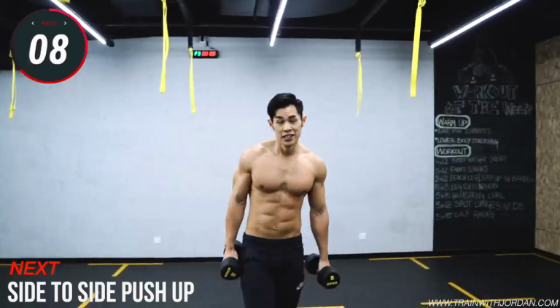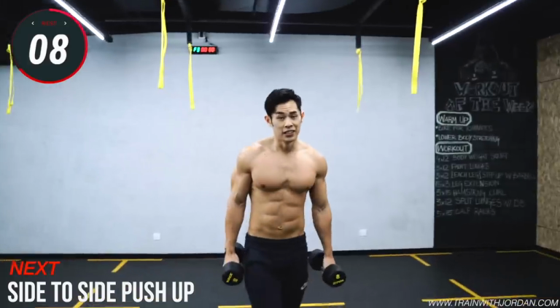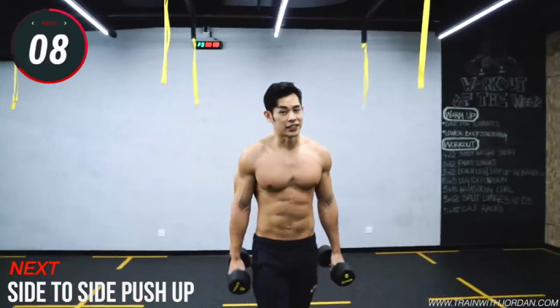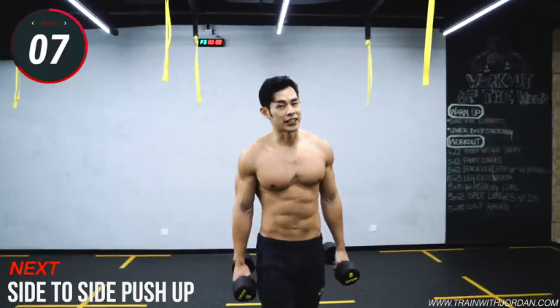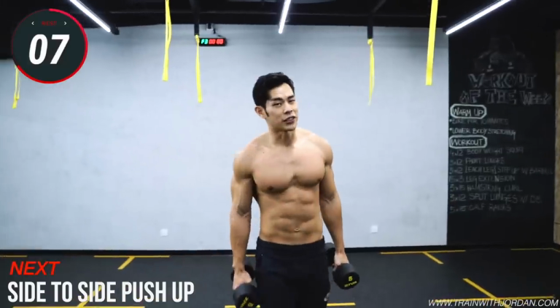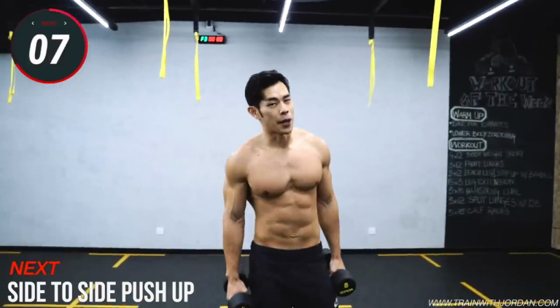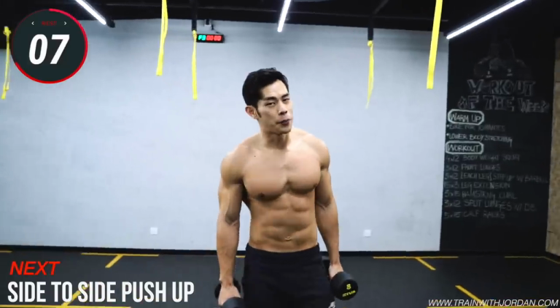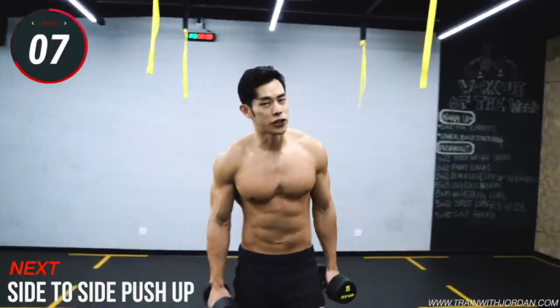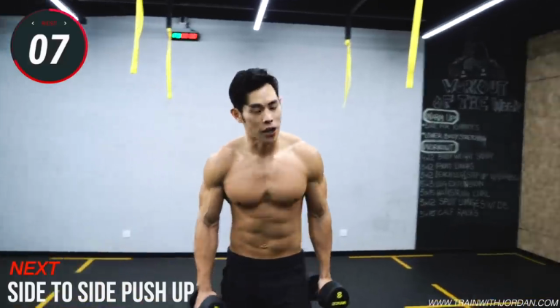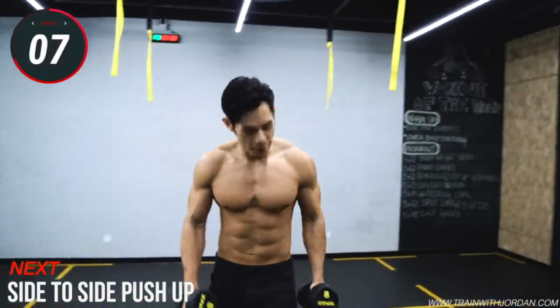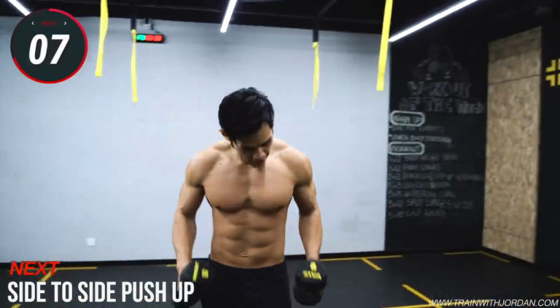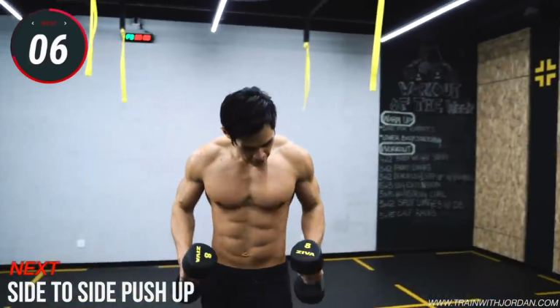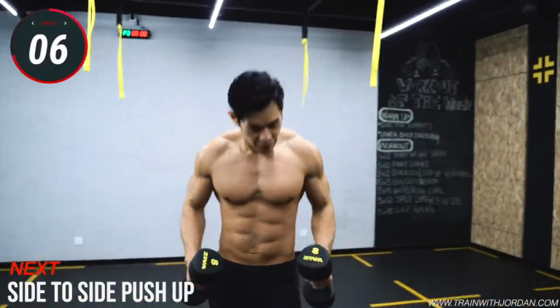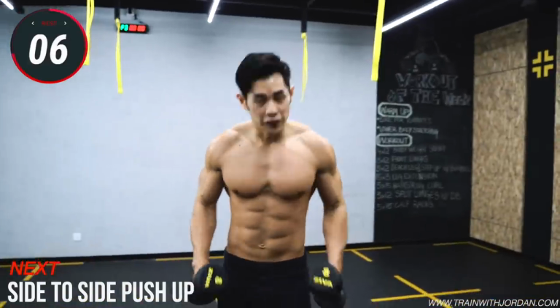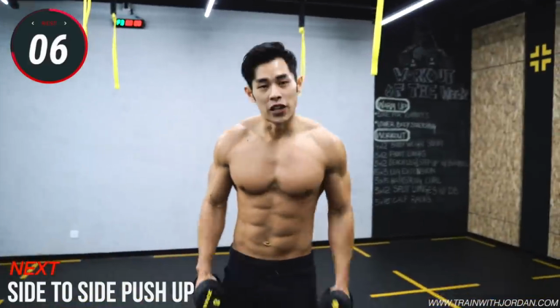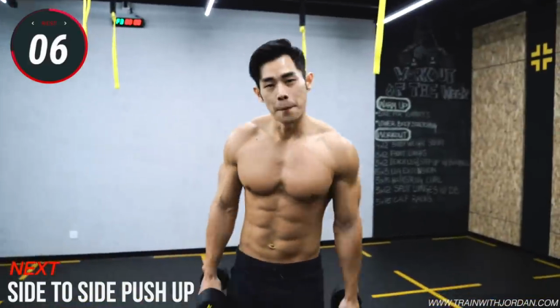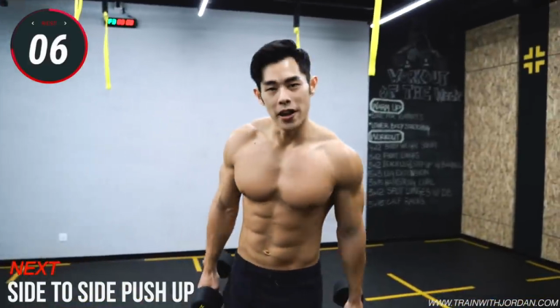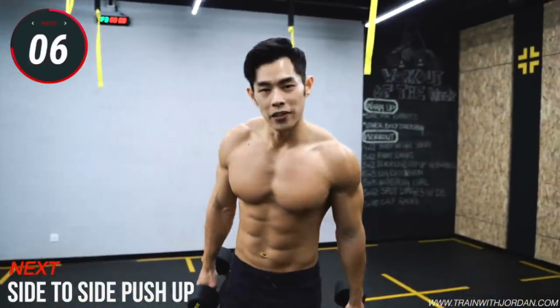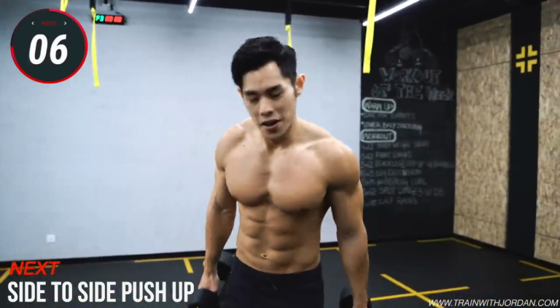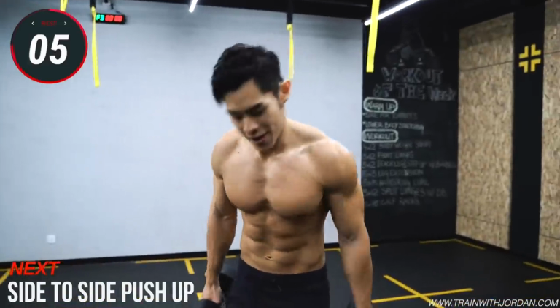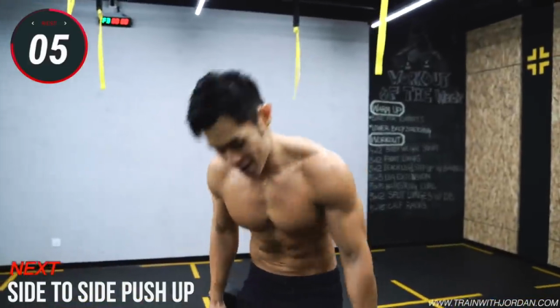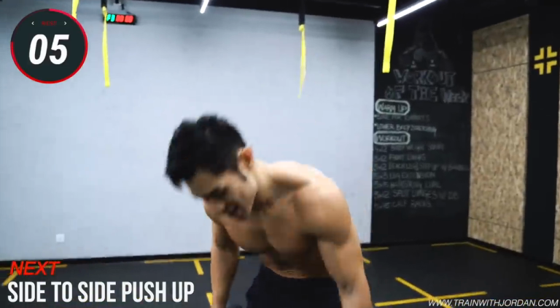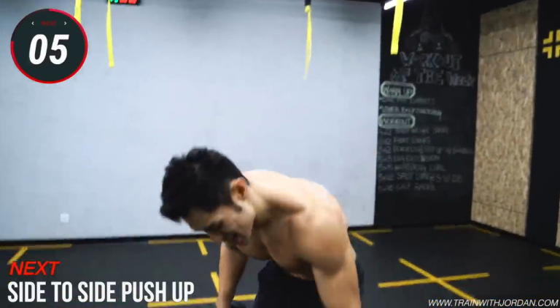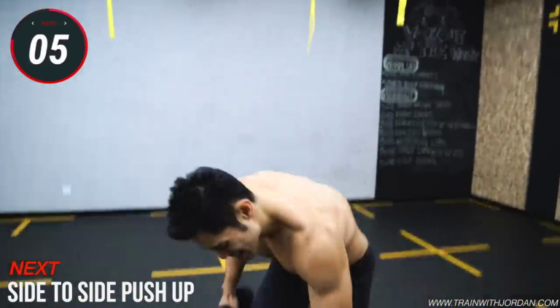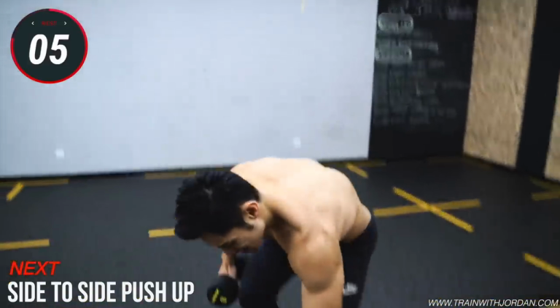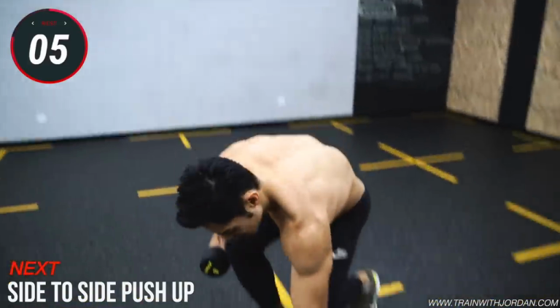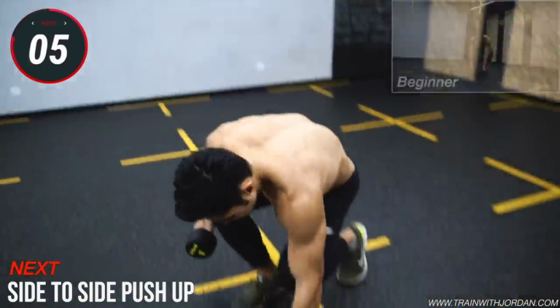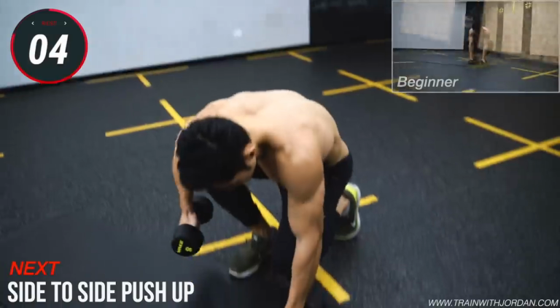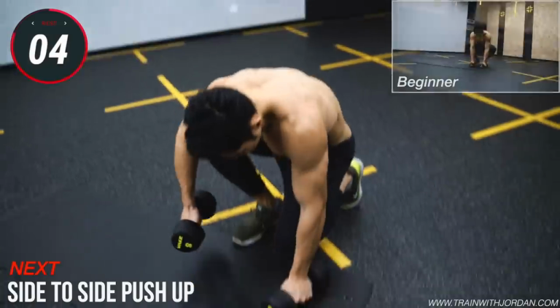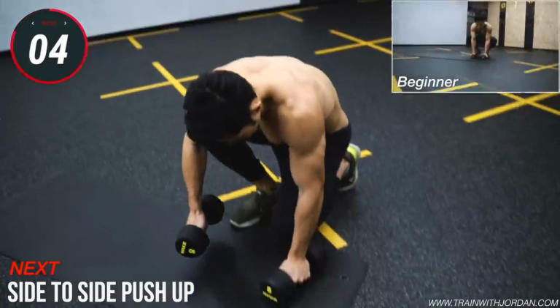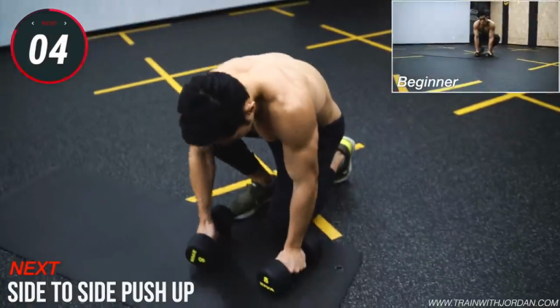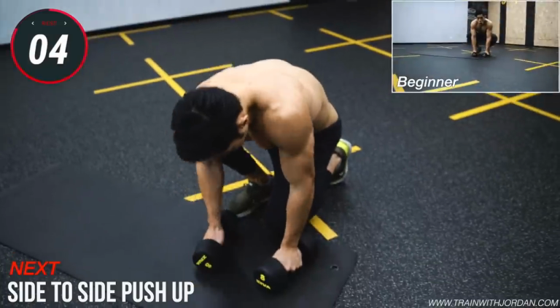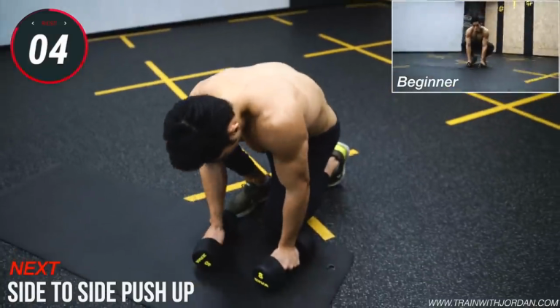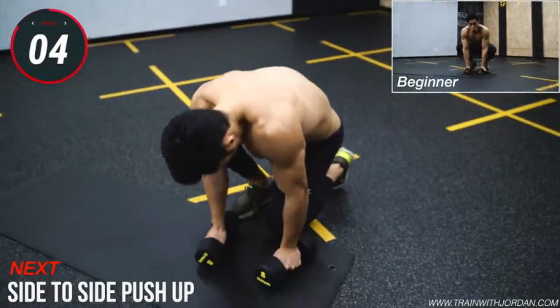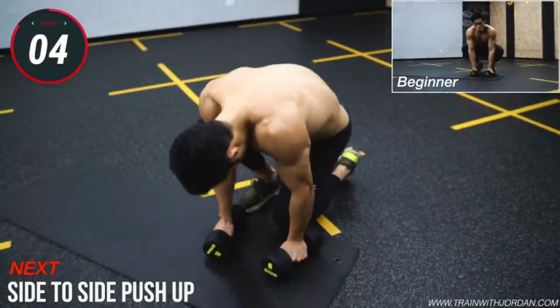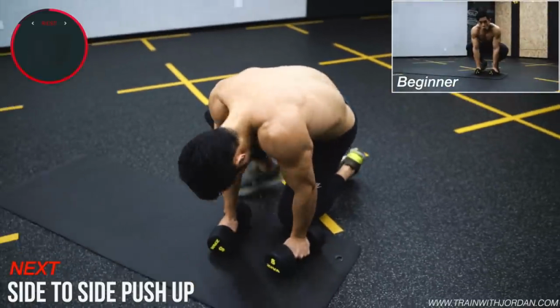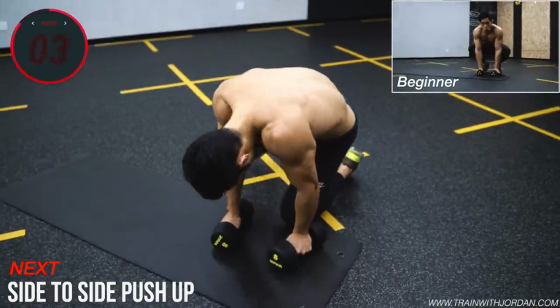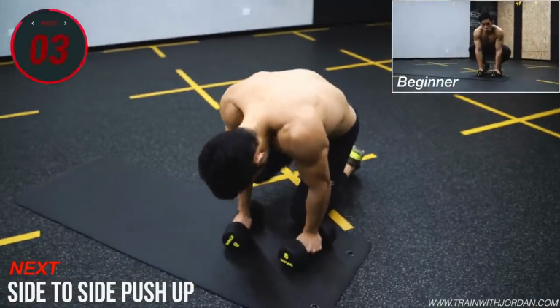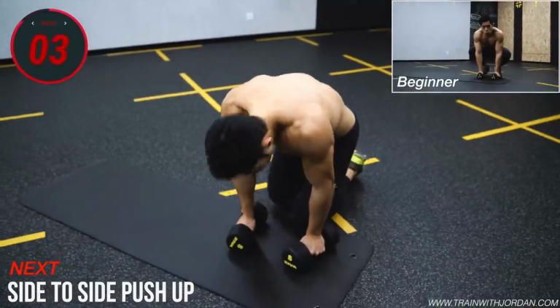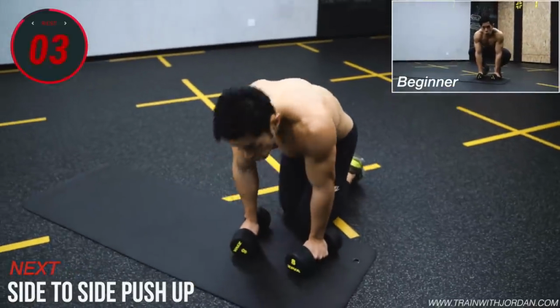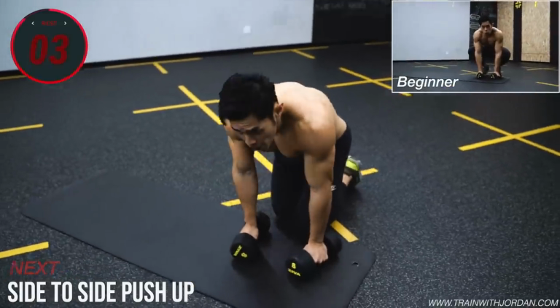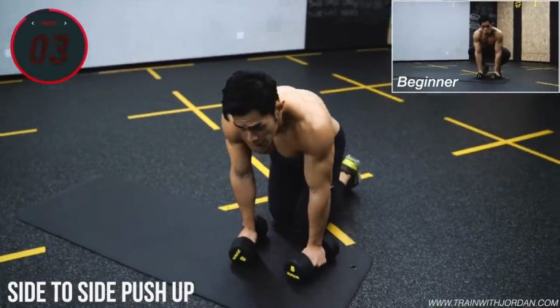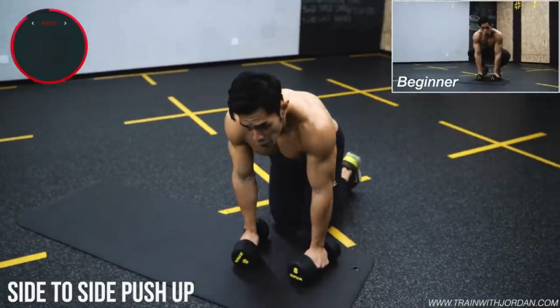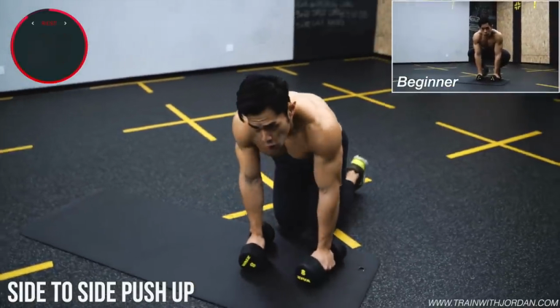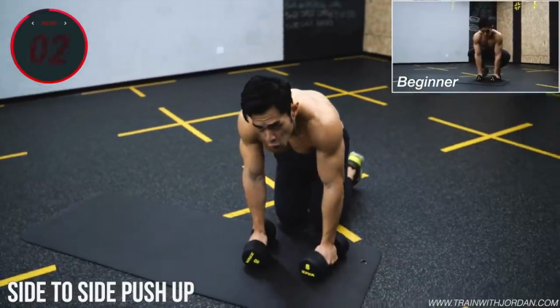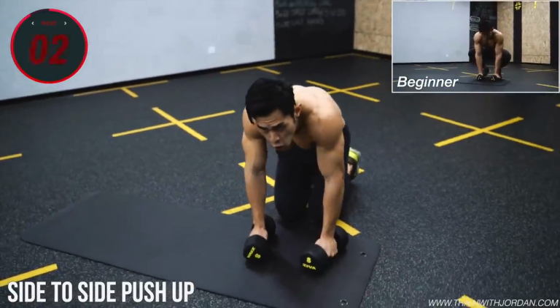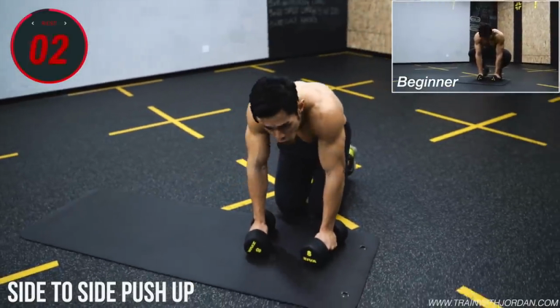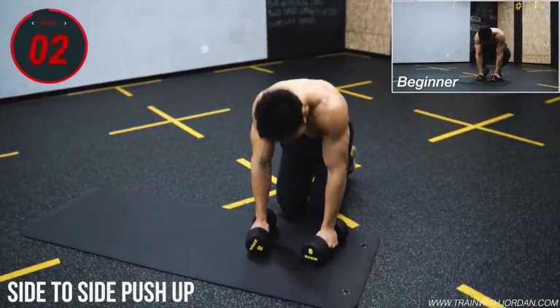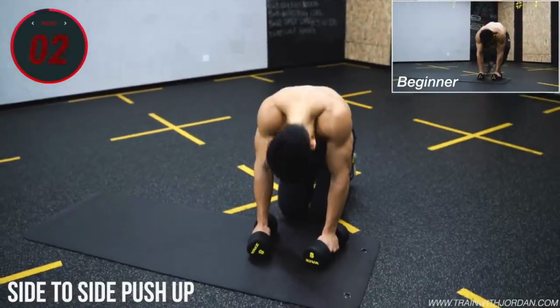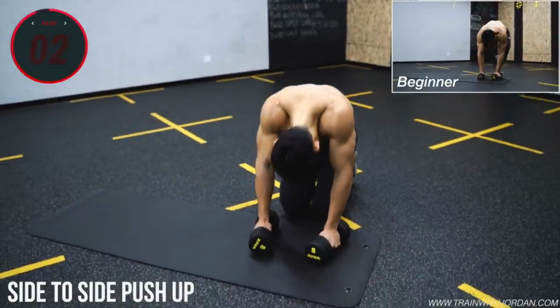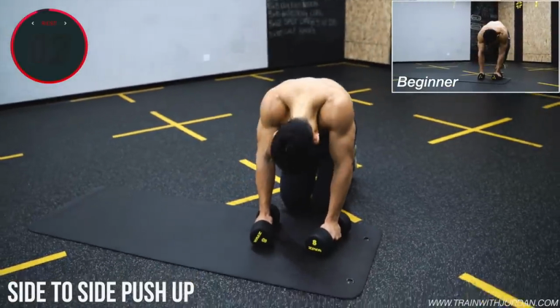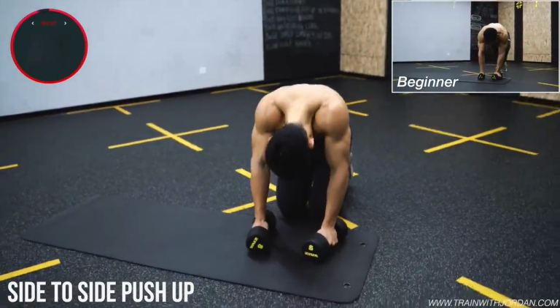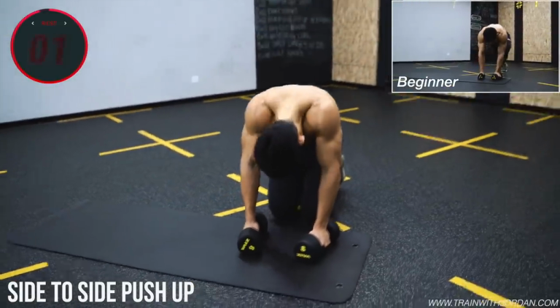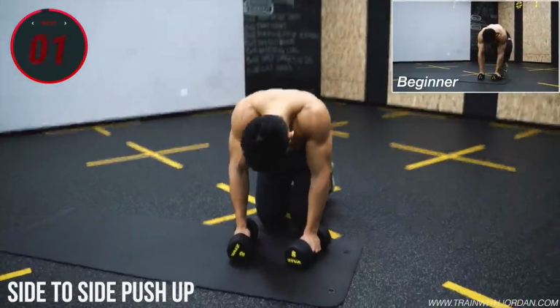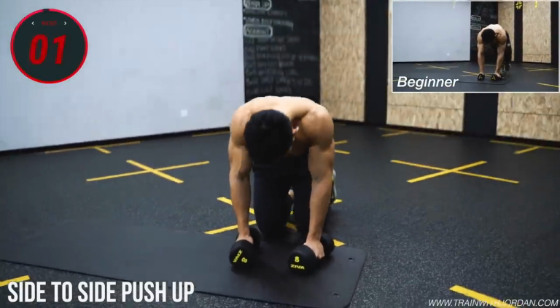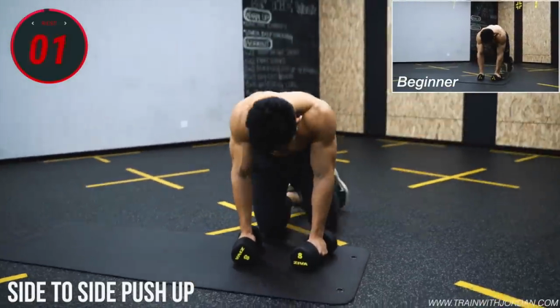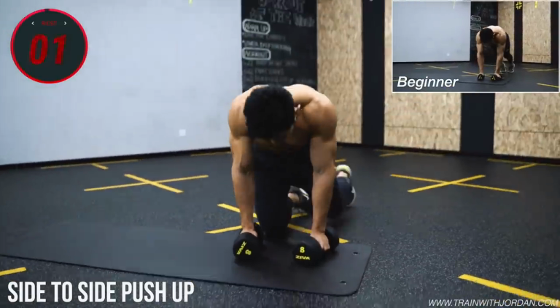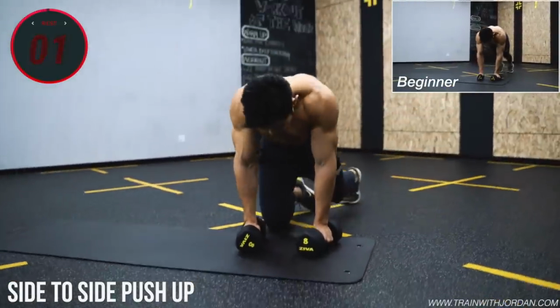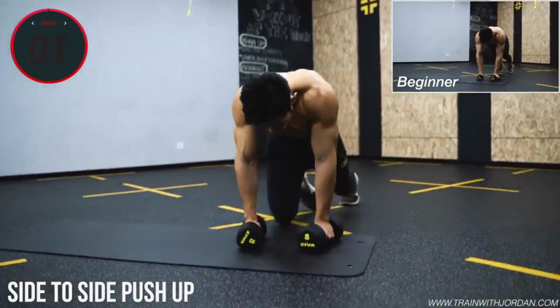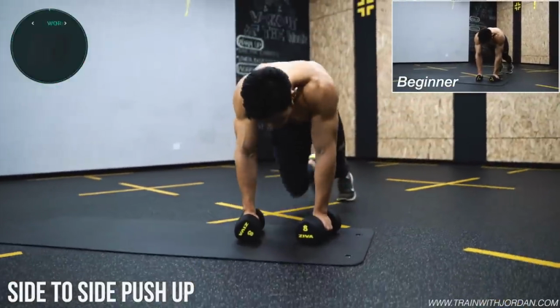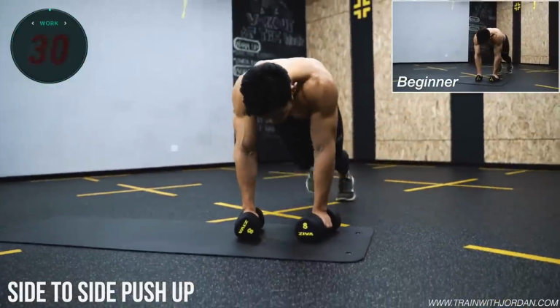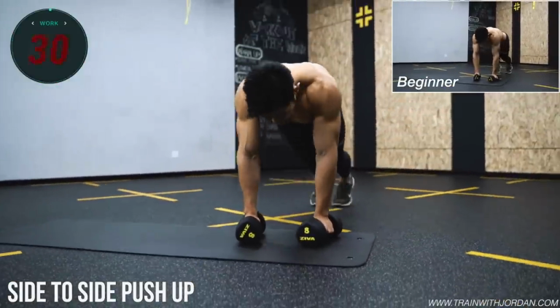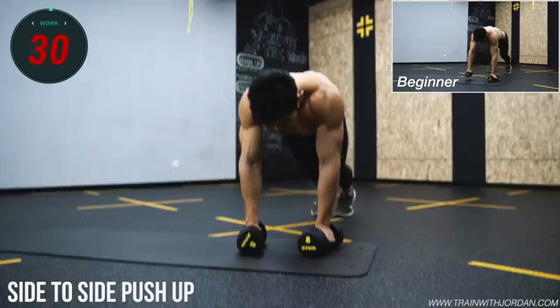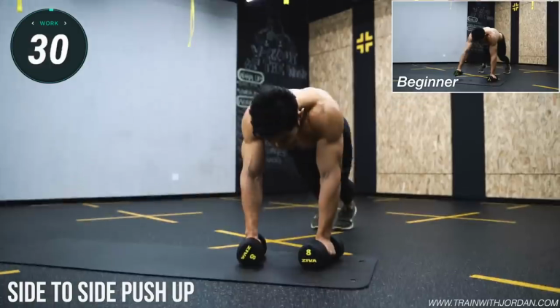This side-to-side push-up with dumbbells. Go!